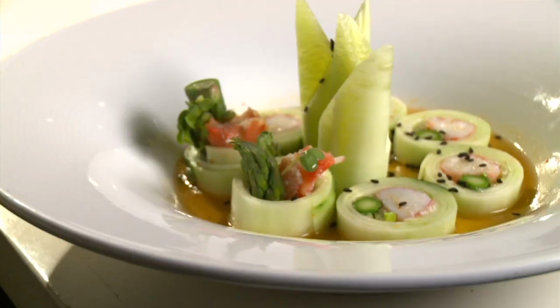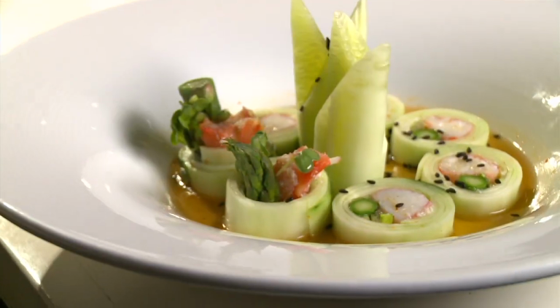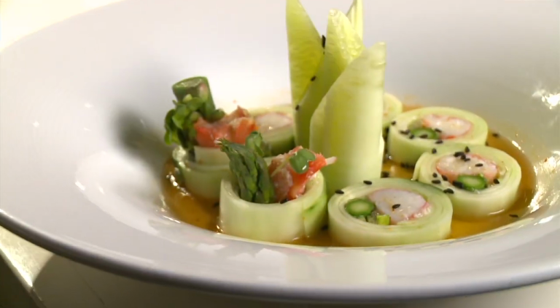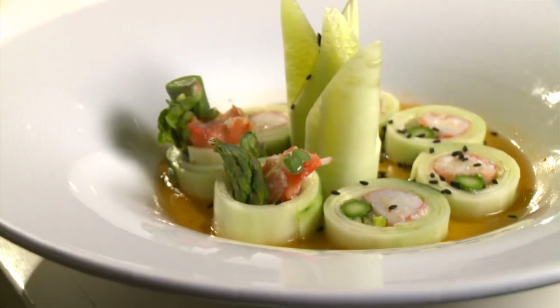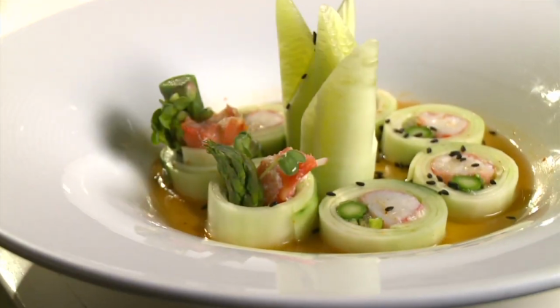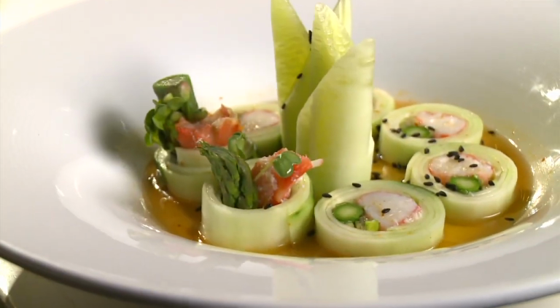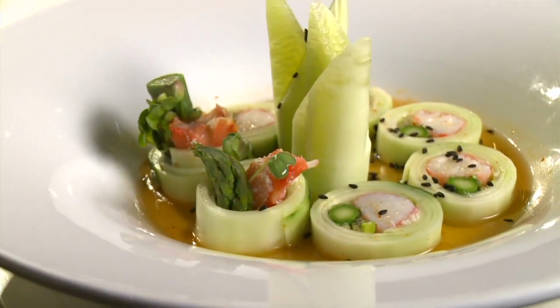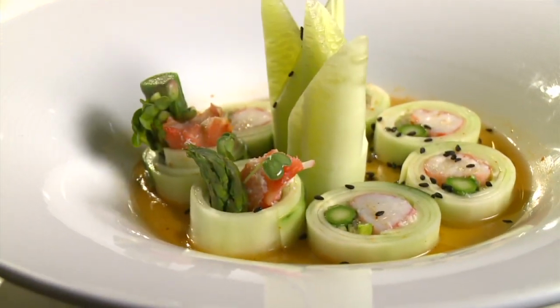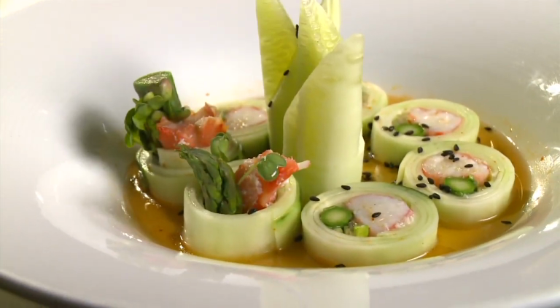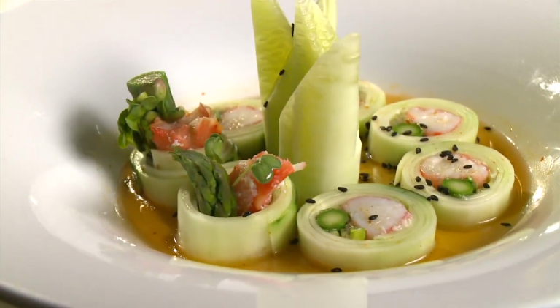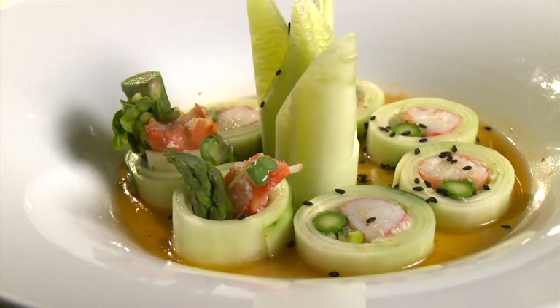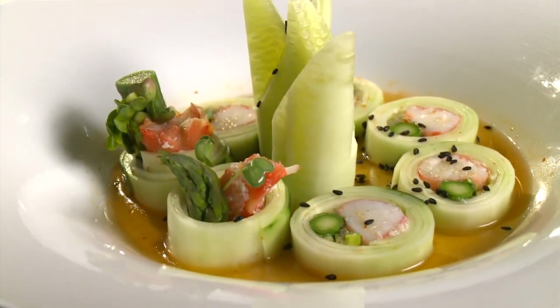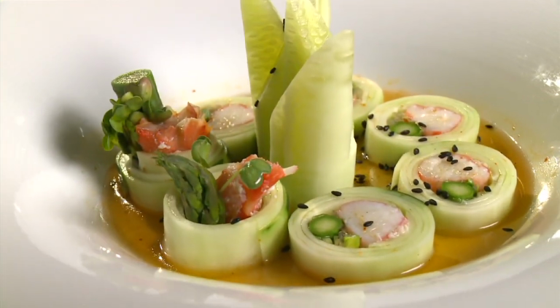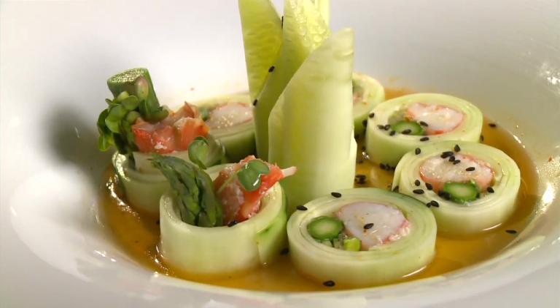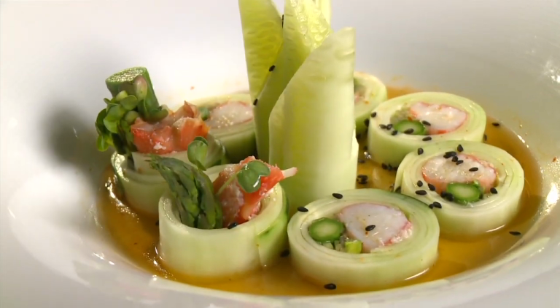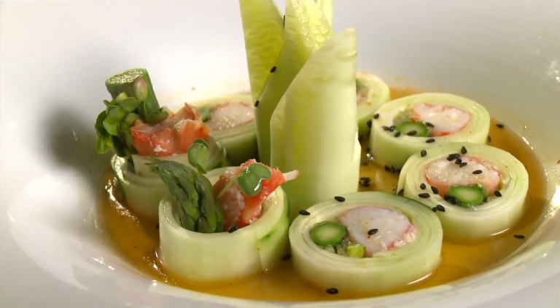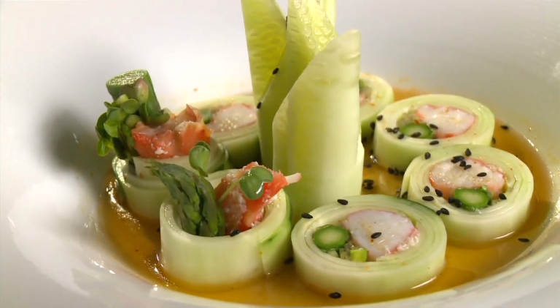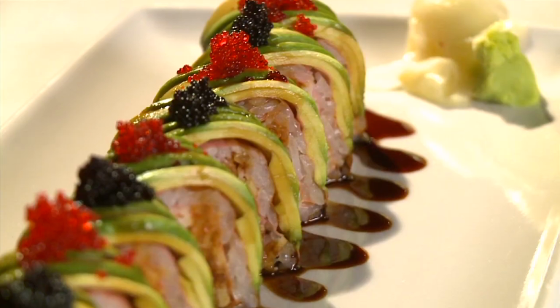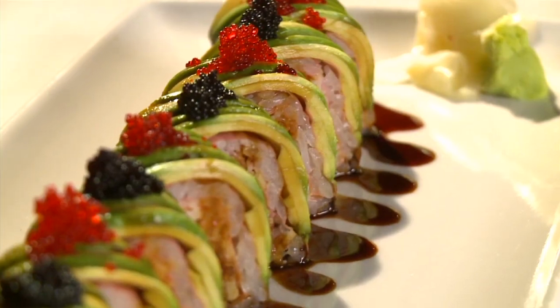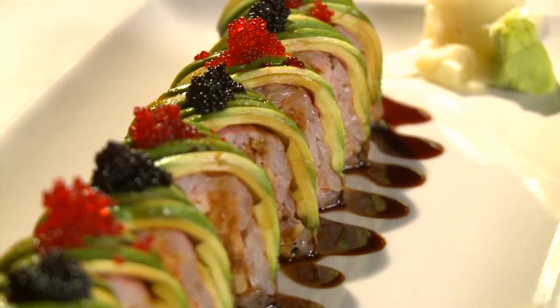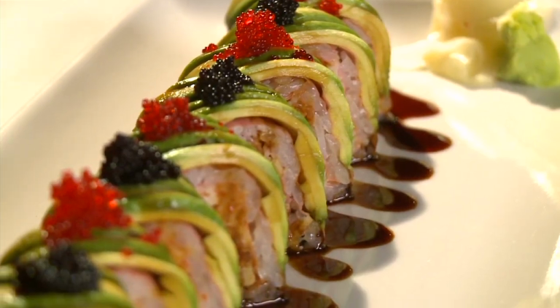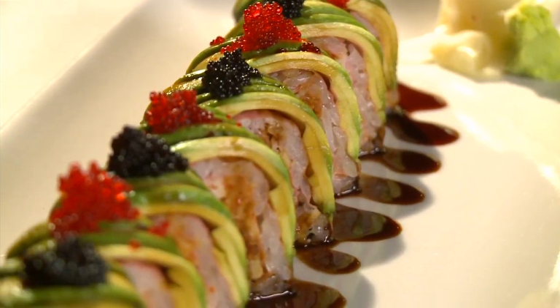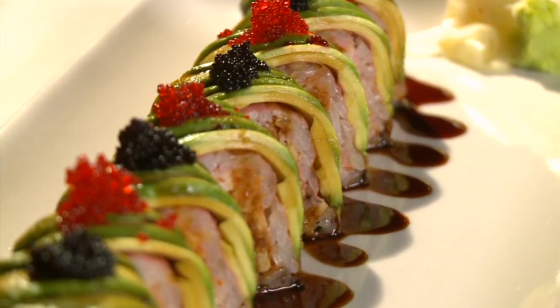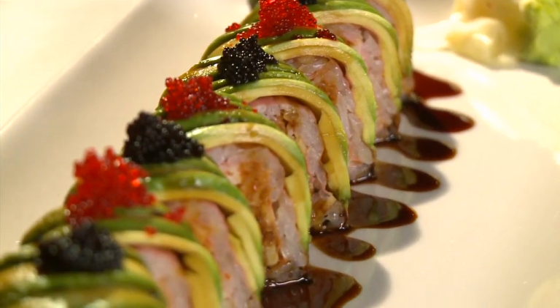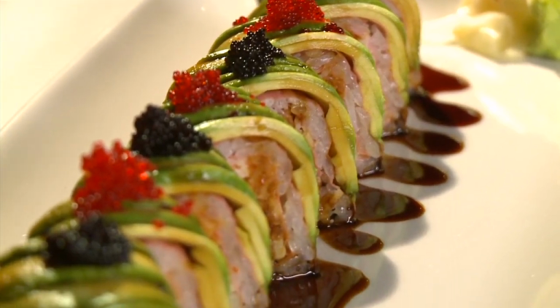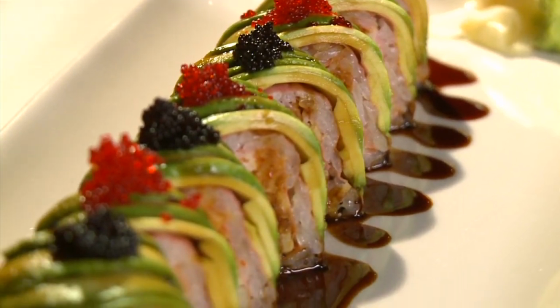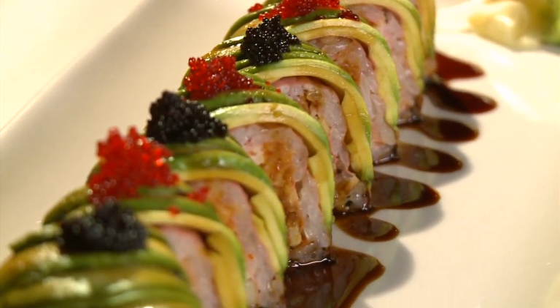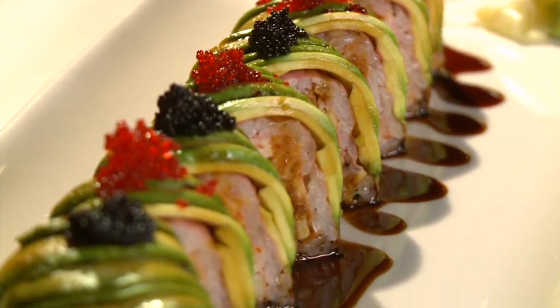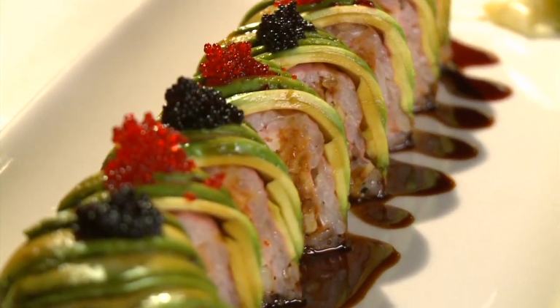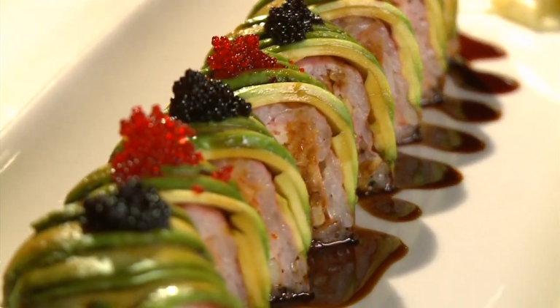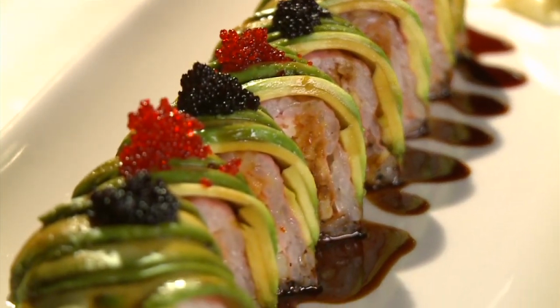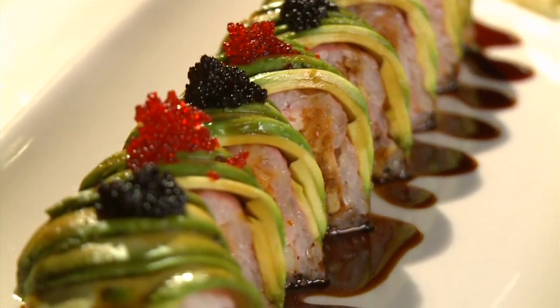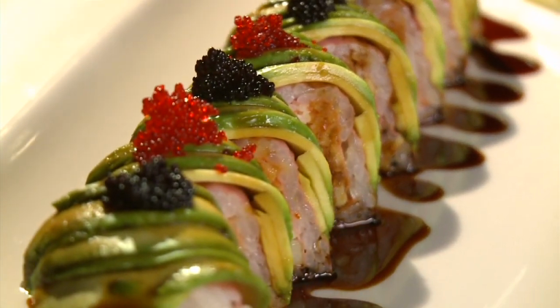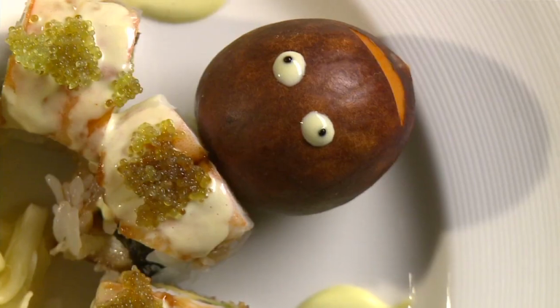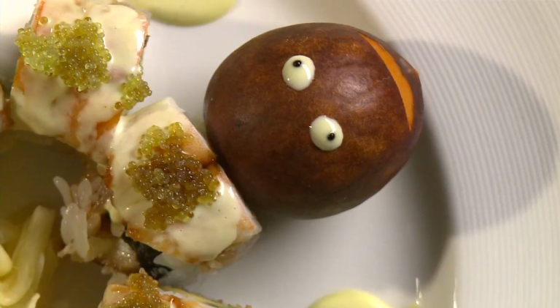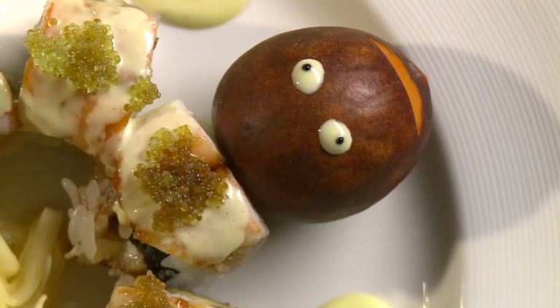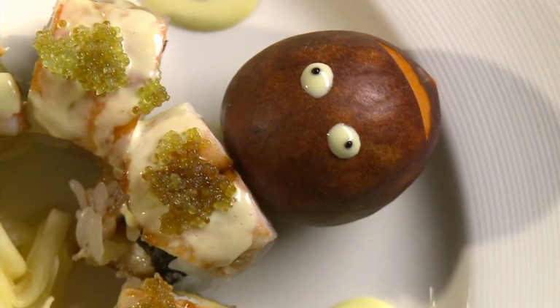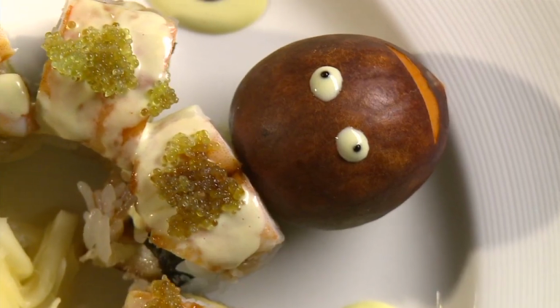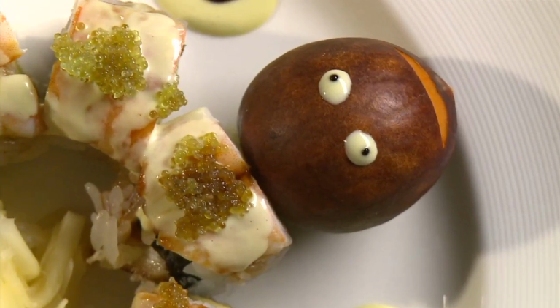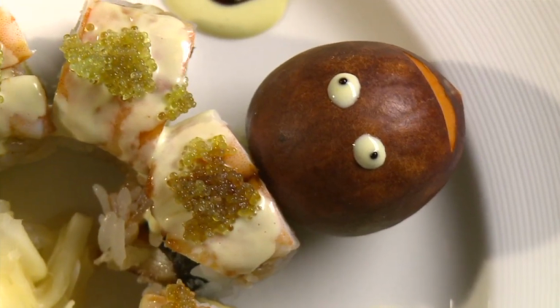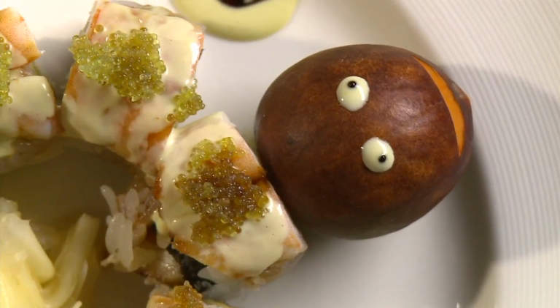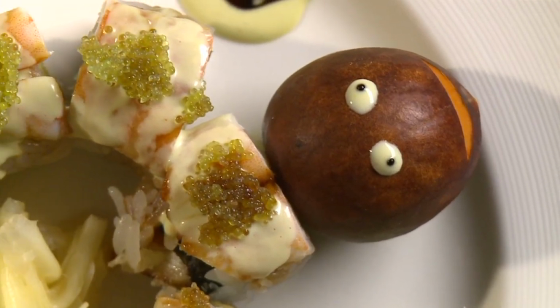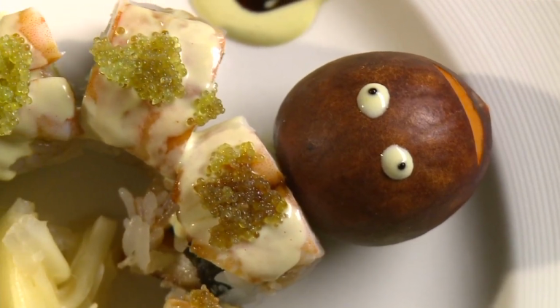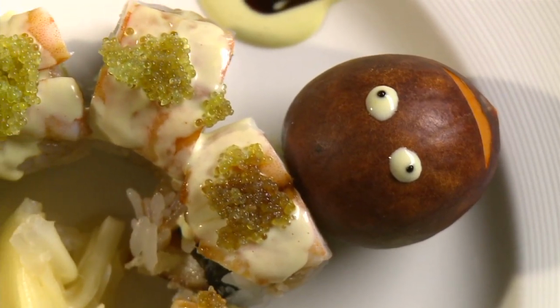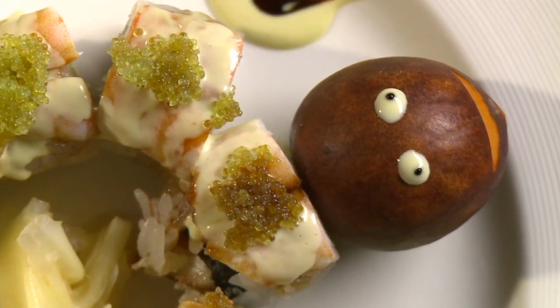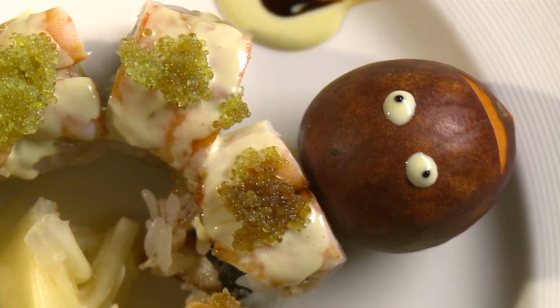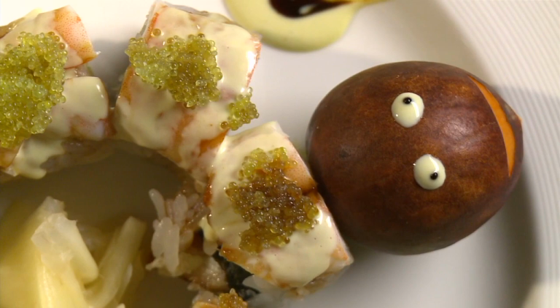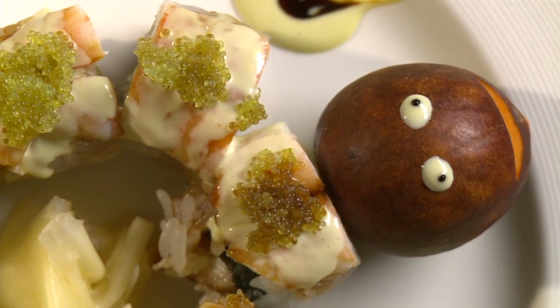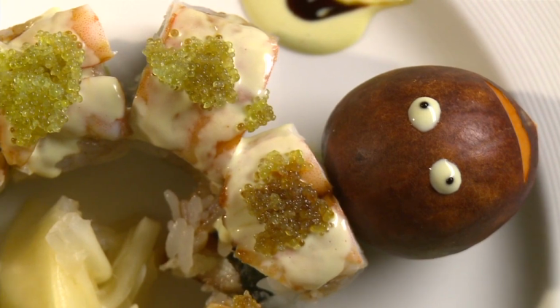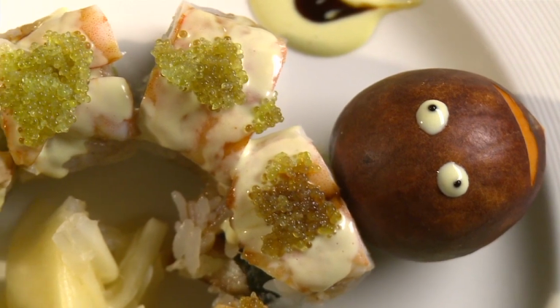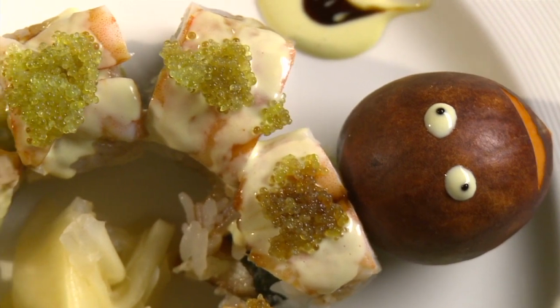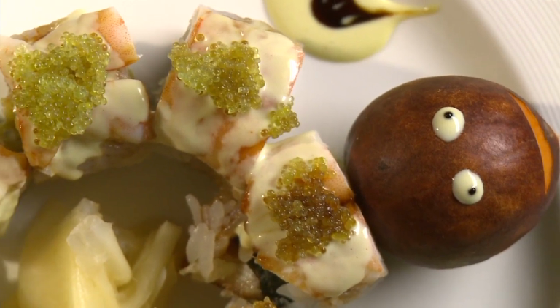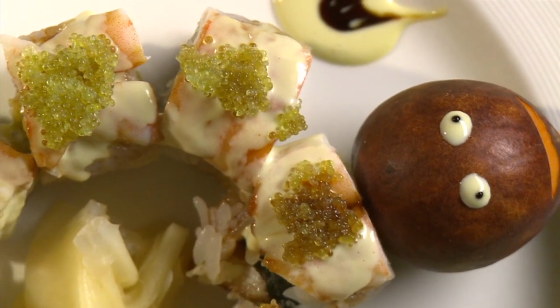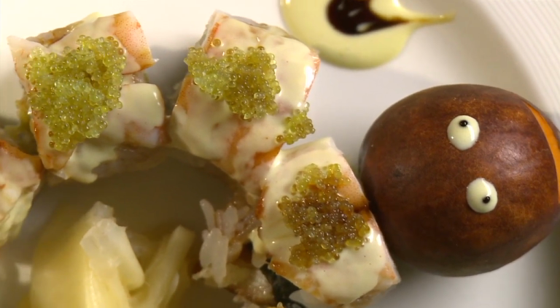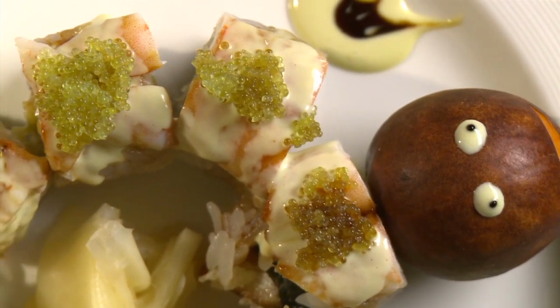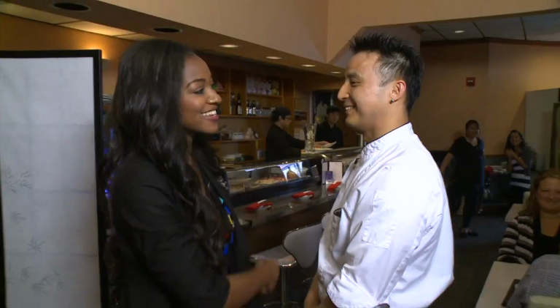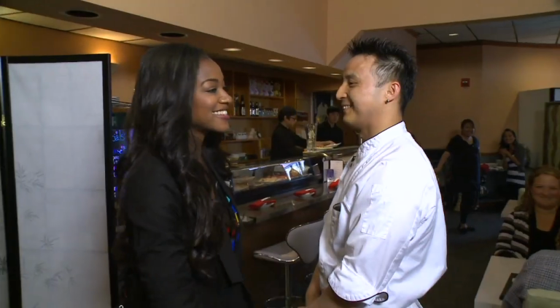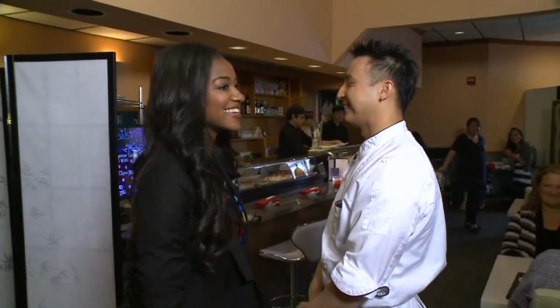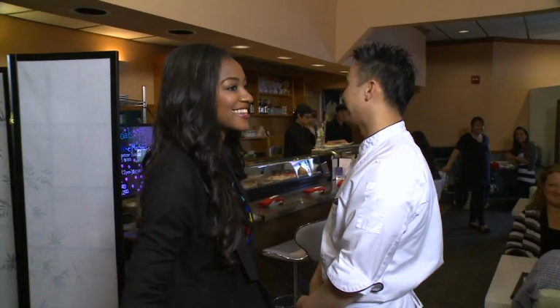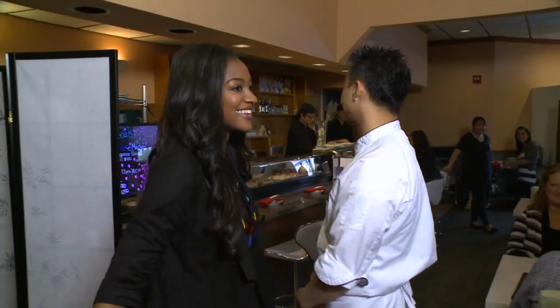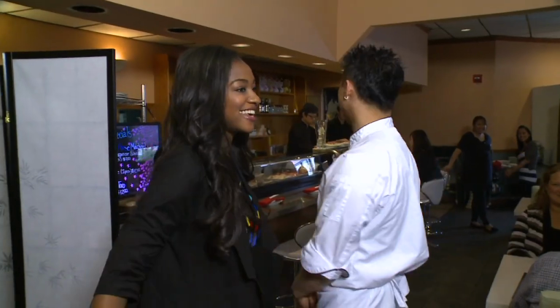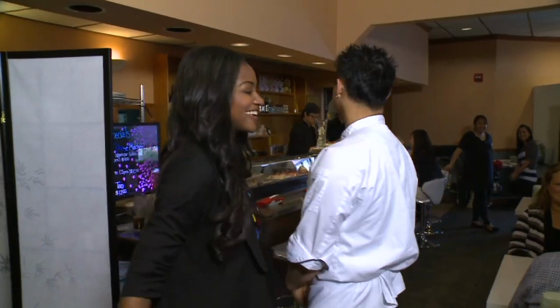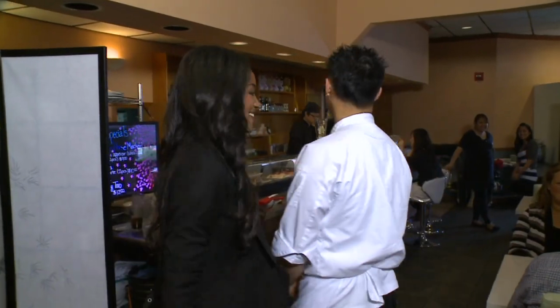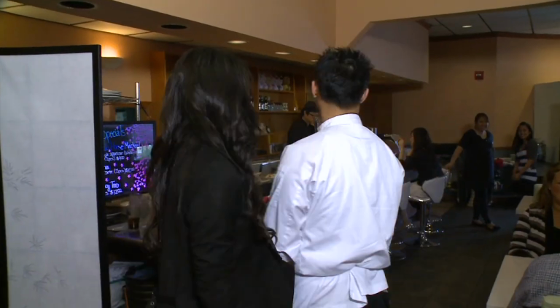I may be the pescatarian but I'm still a beginner when it comes to sushi — you had to ease me into this, okay? All right, let's get in the kitchen.